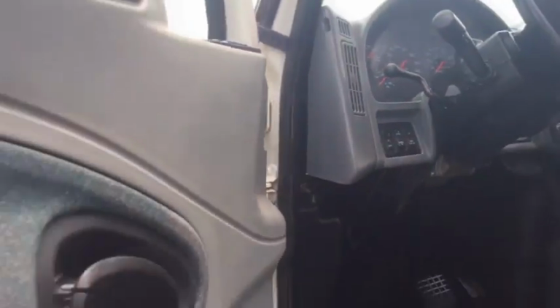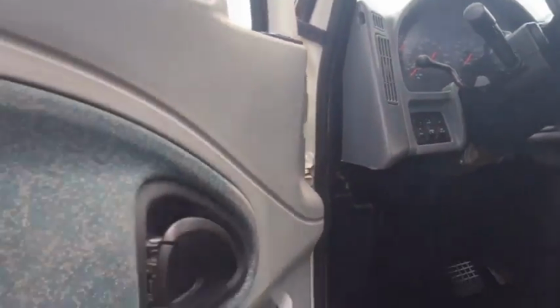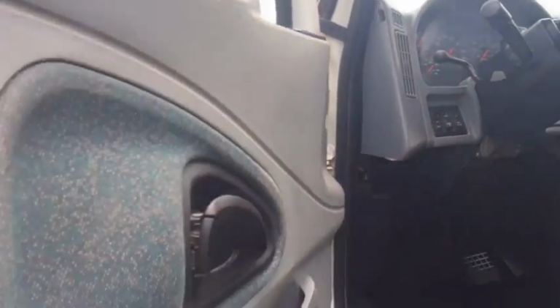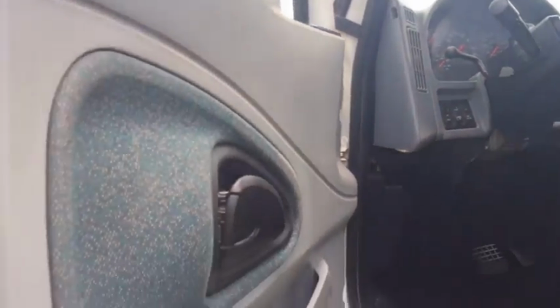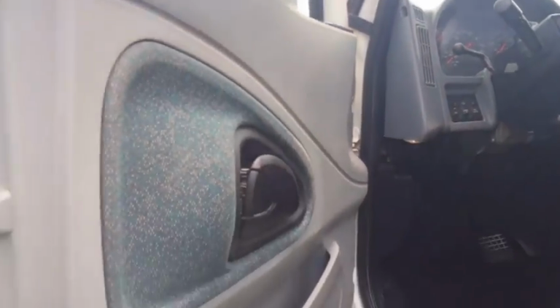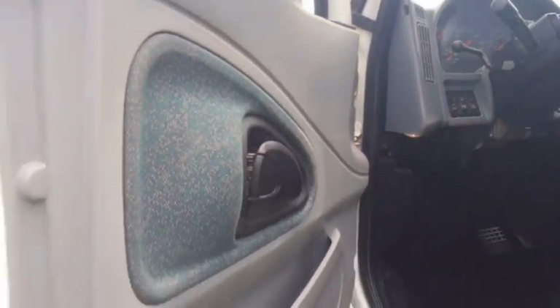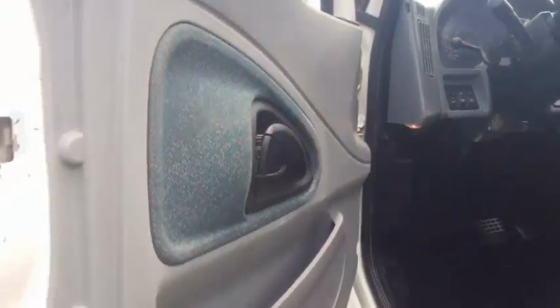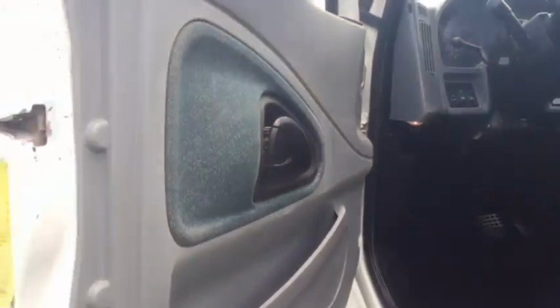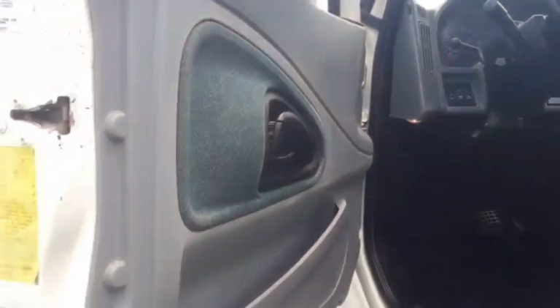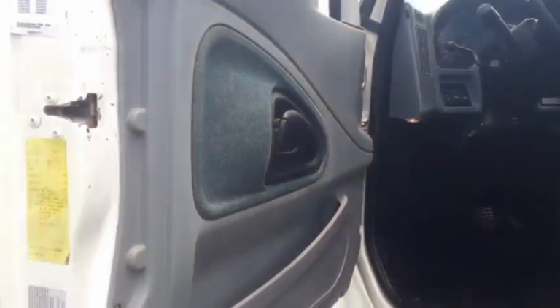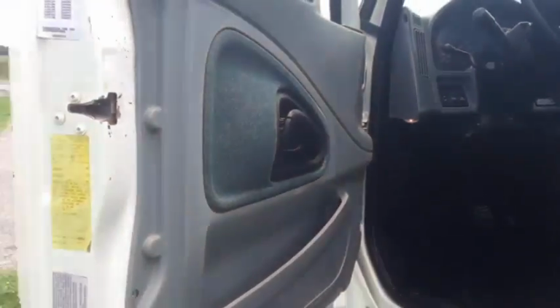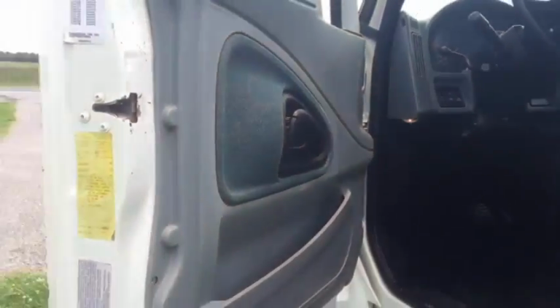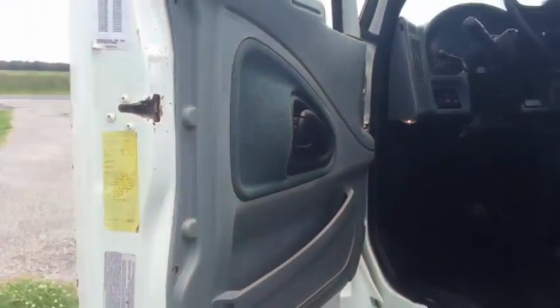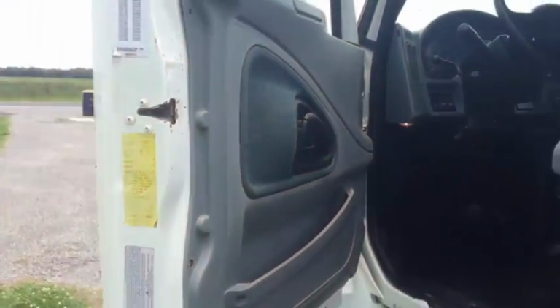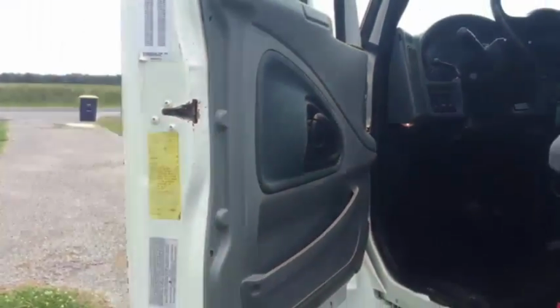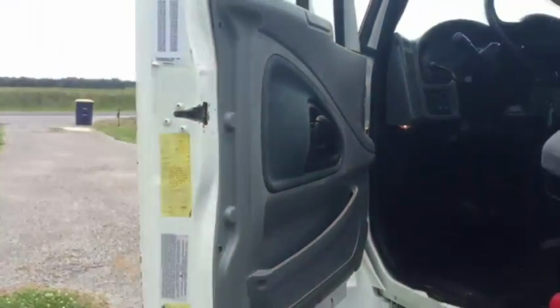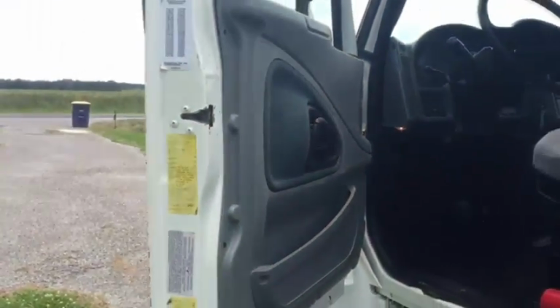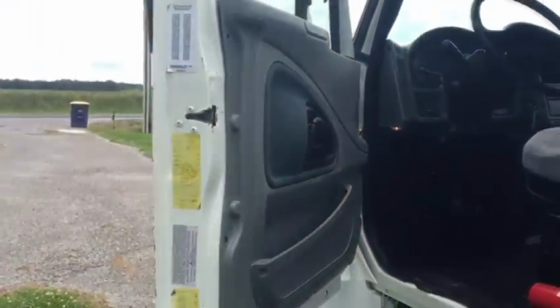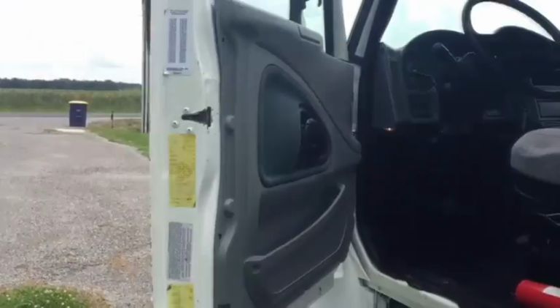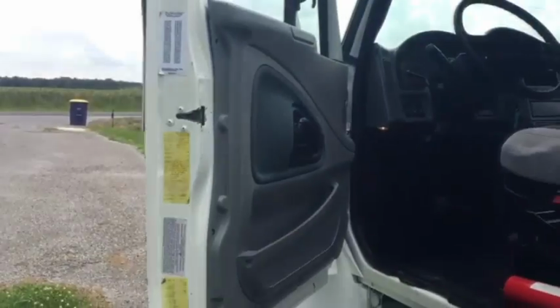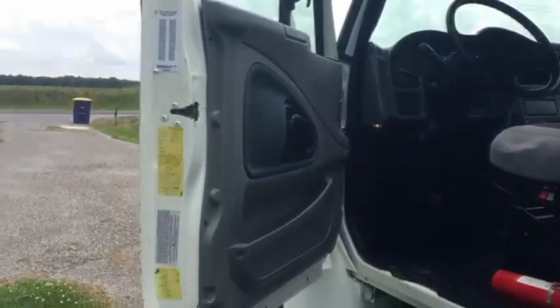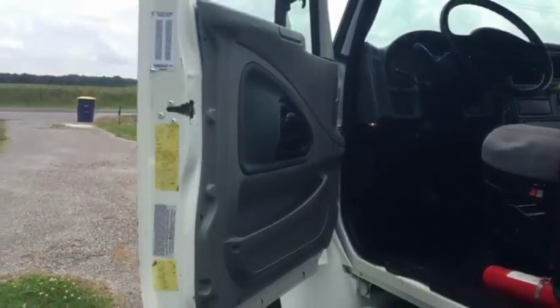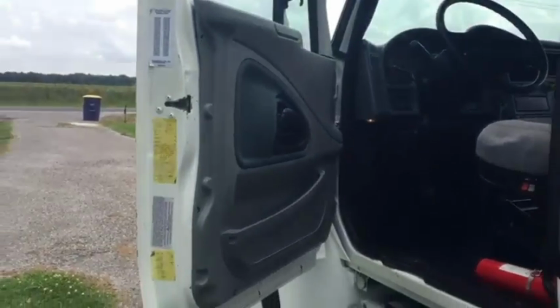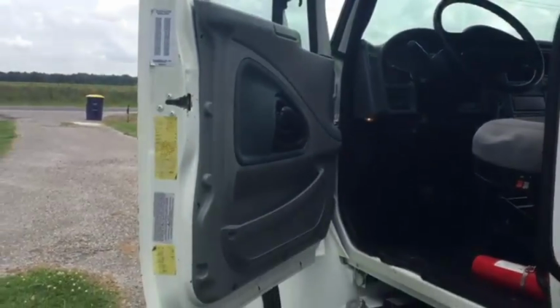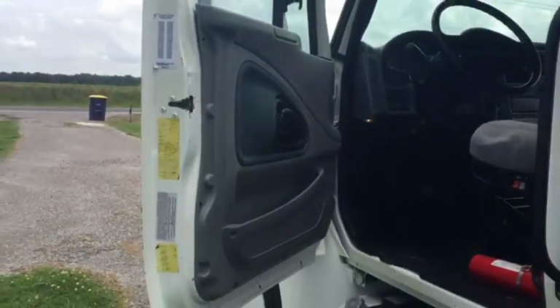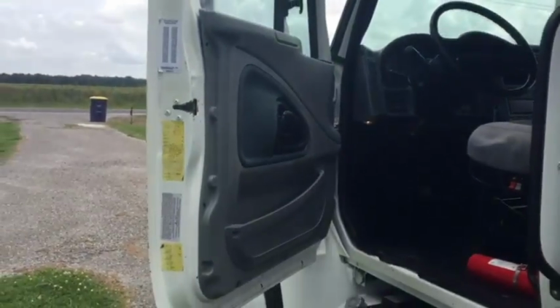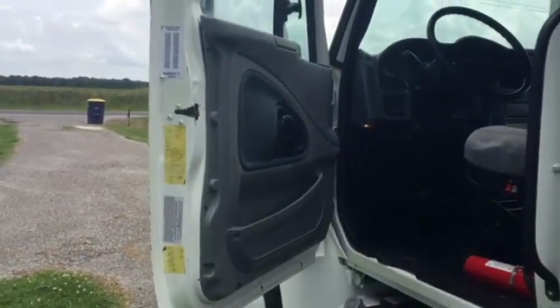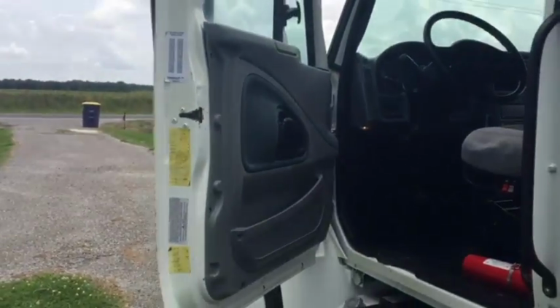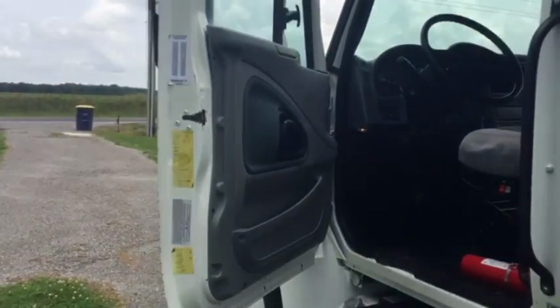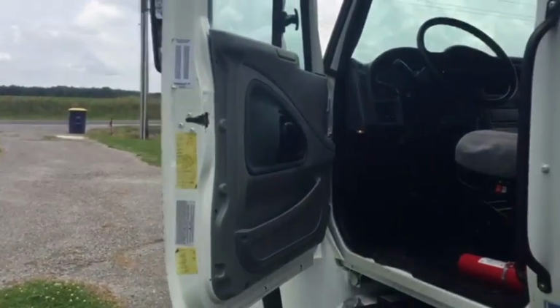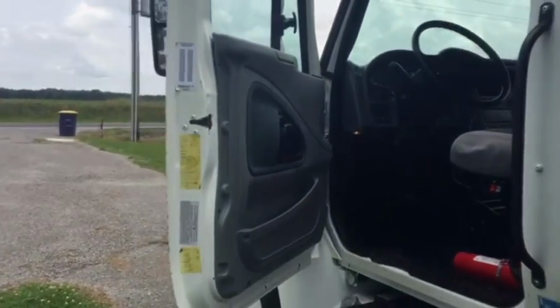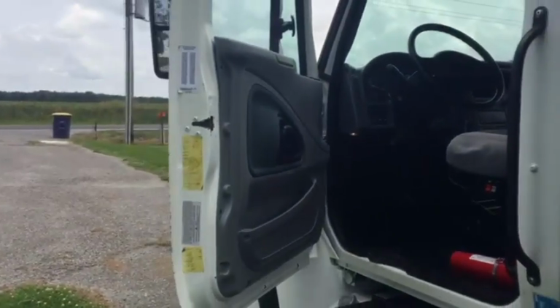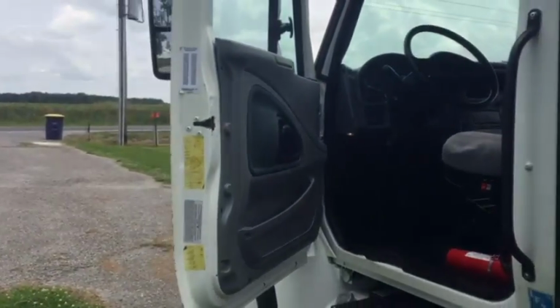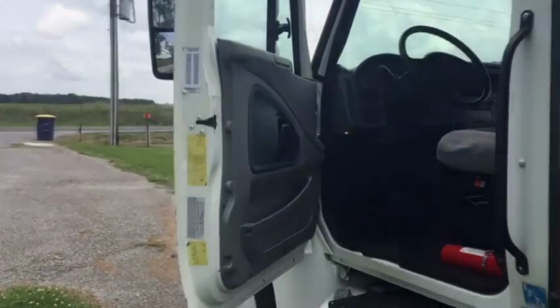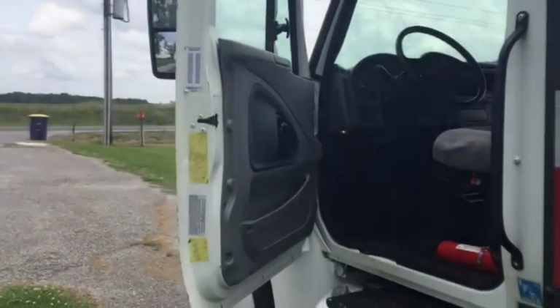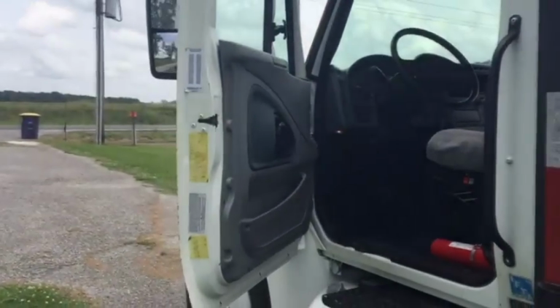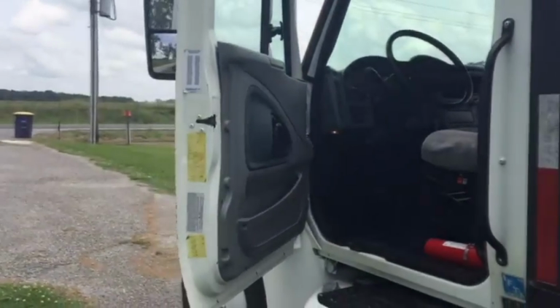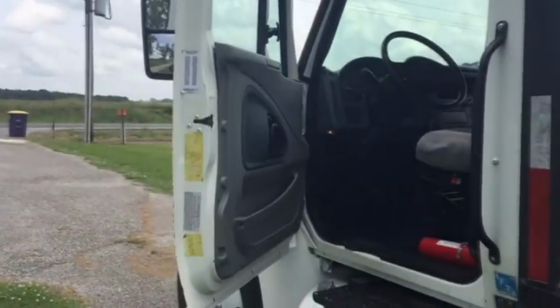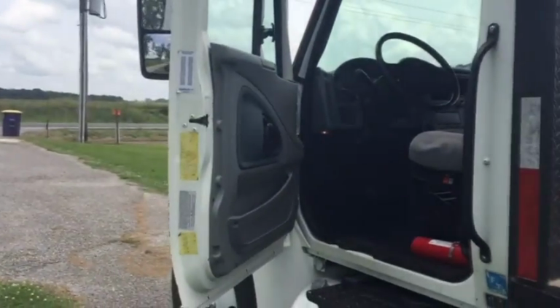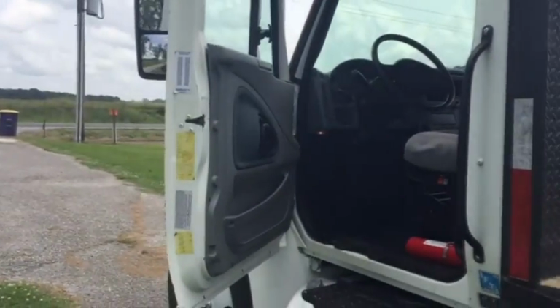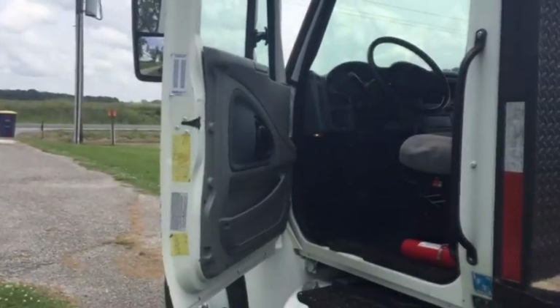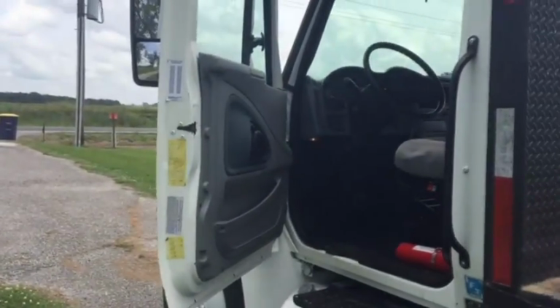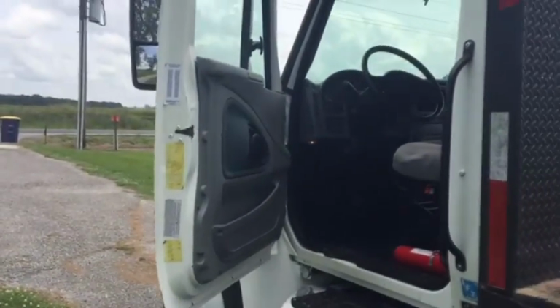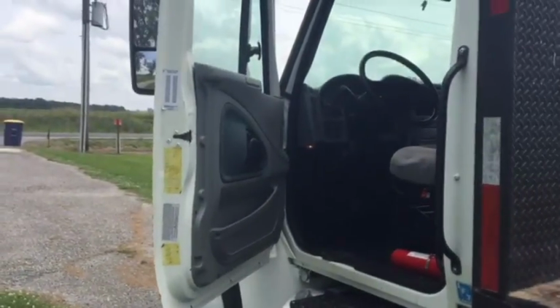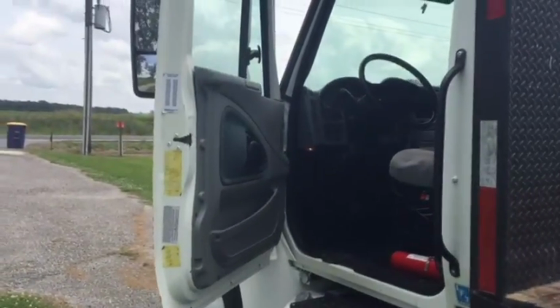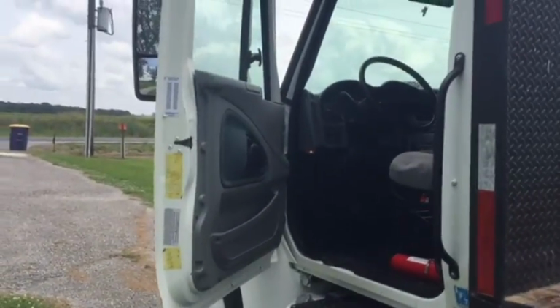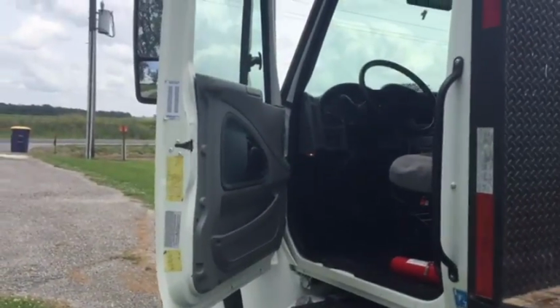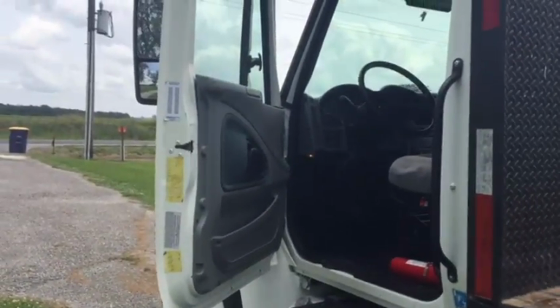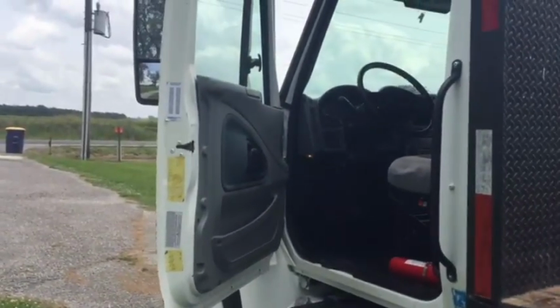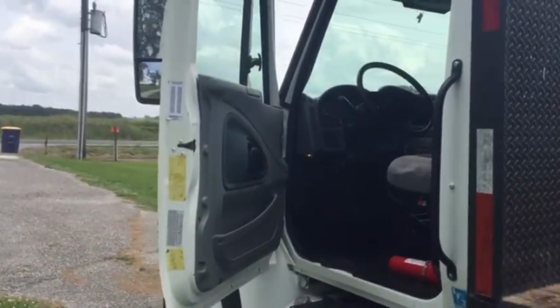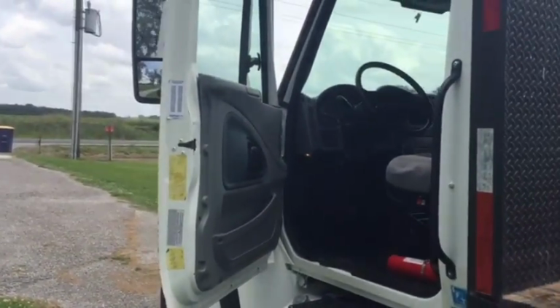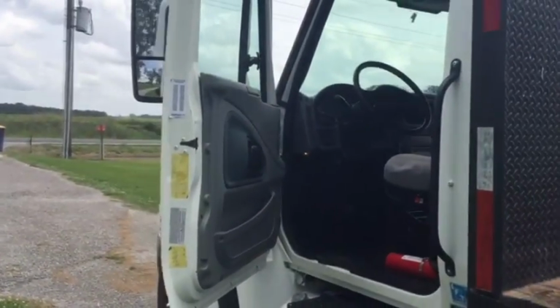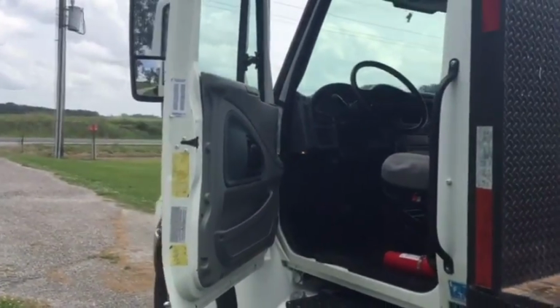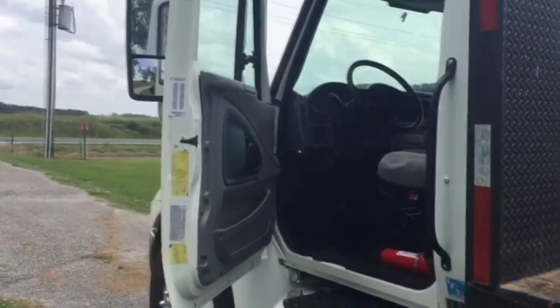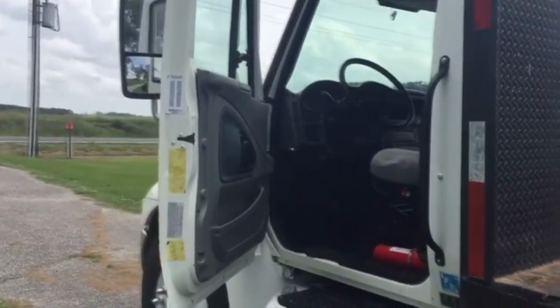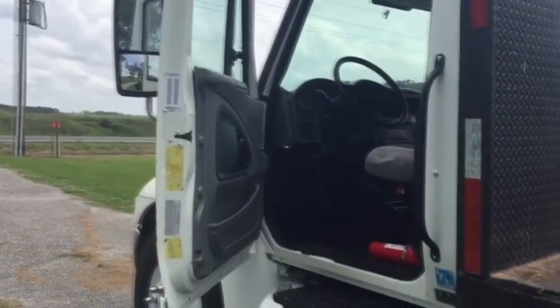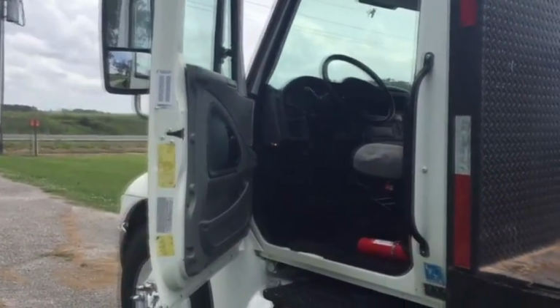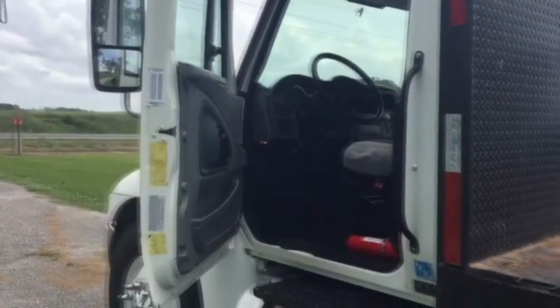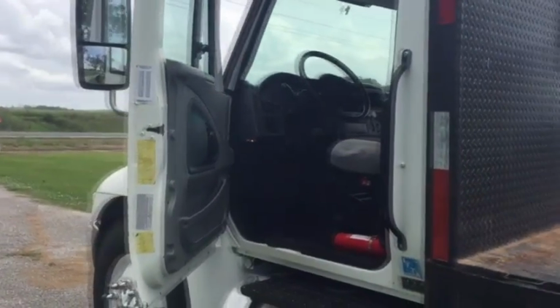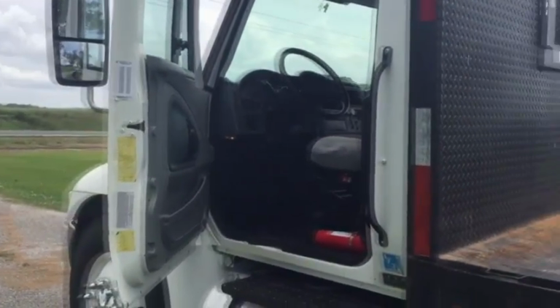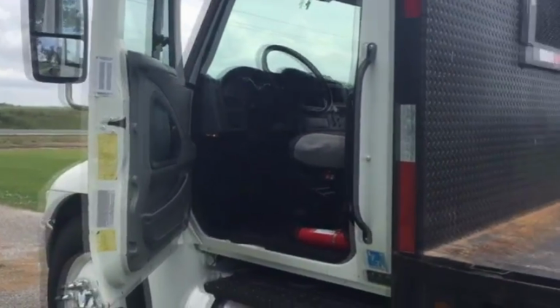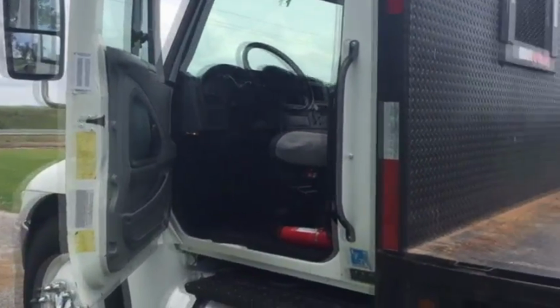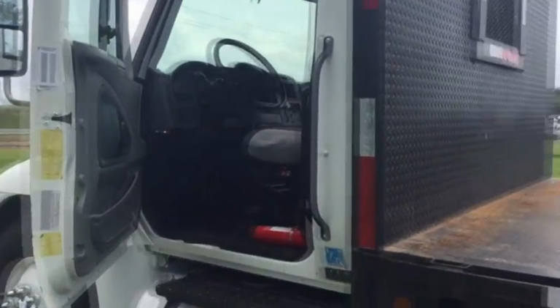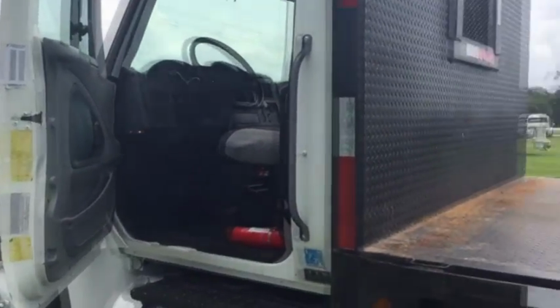It looks good on the outside too. They've maintained the truck — it does have some mods, but they have maintained it. You're going to find this 2005 International 4300 on the All Time Rest Auction.